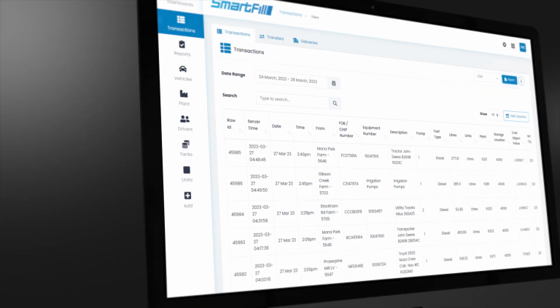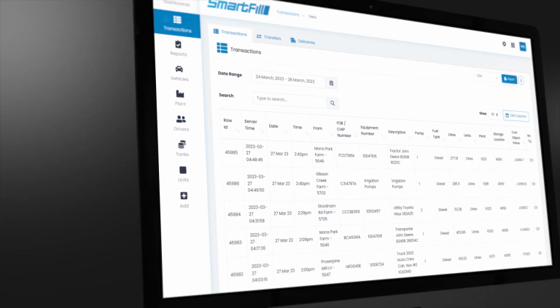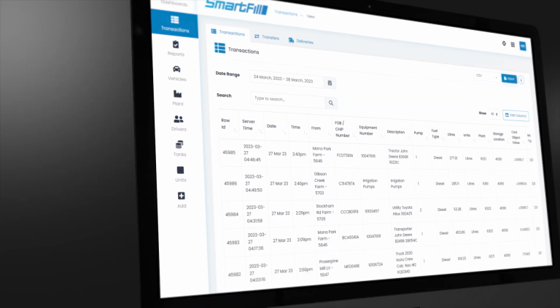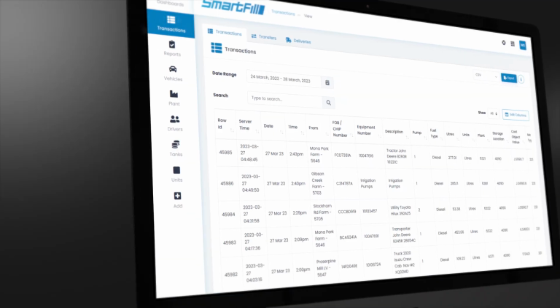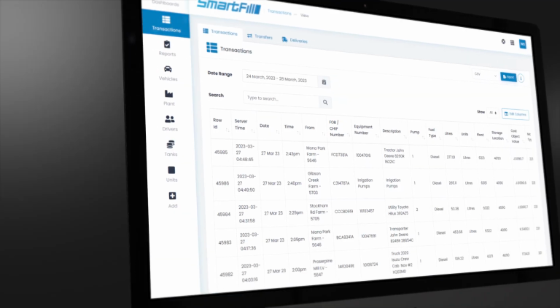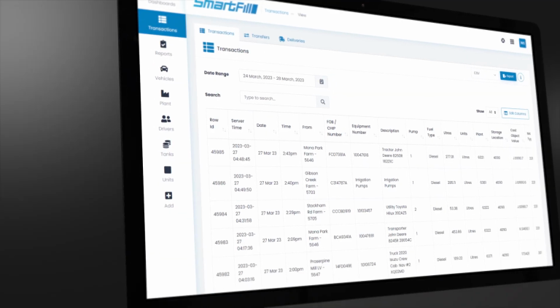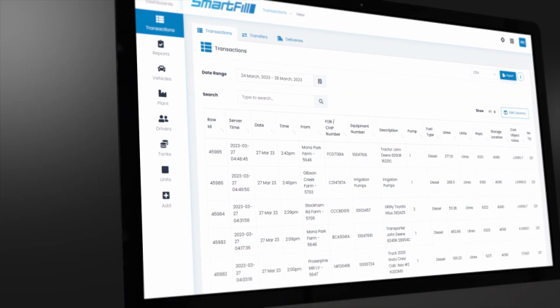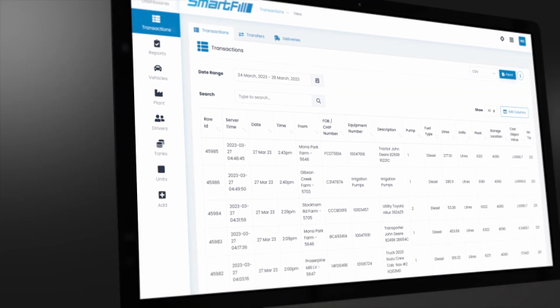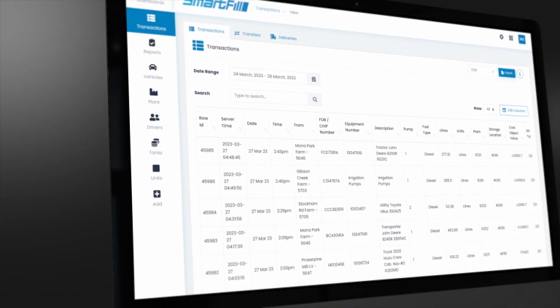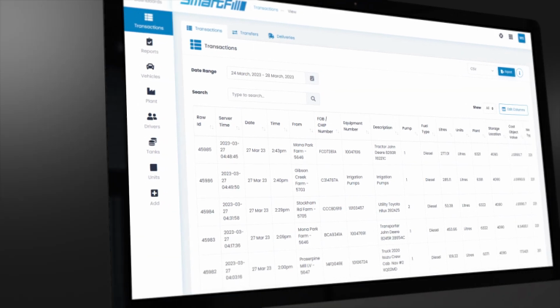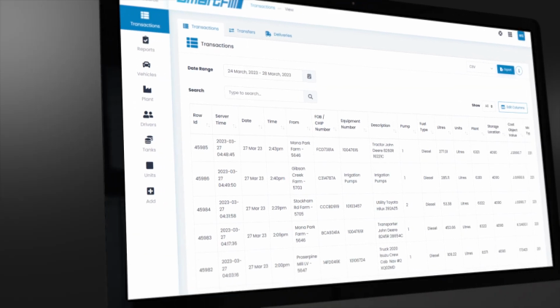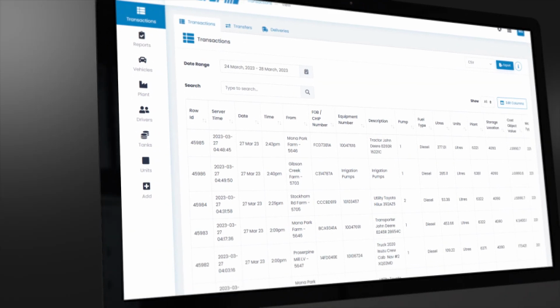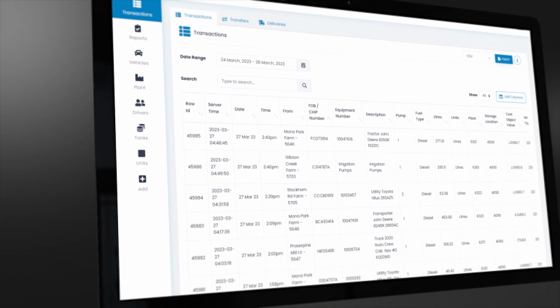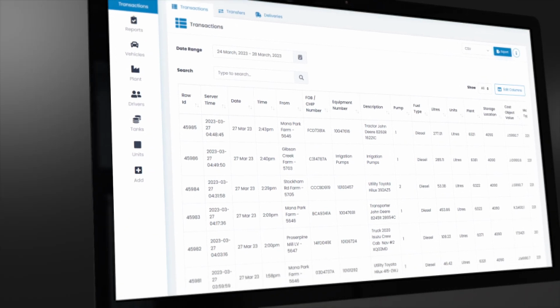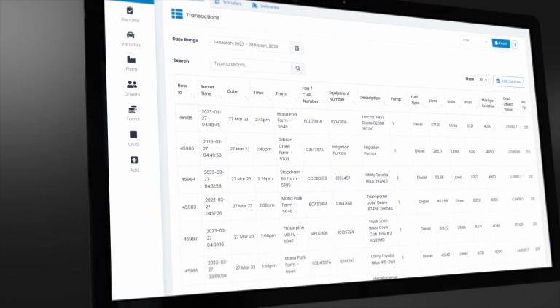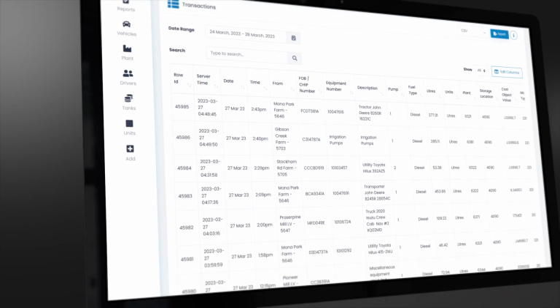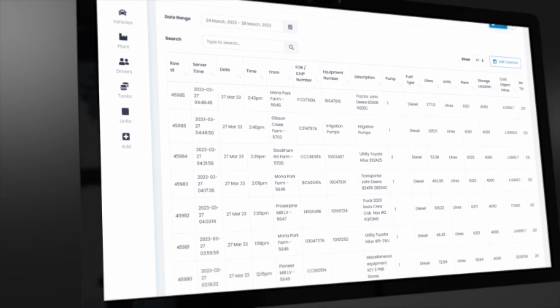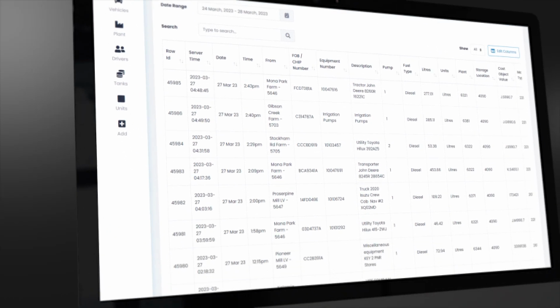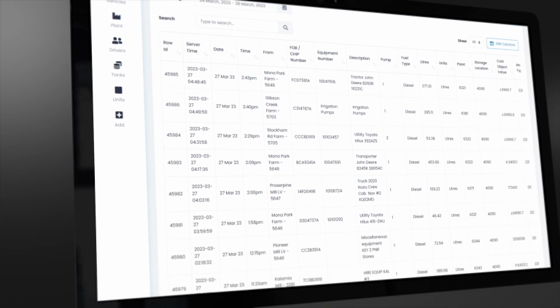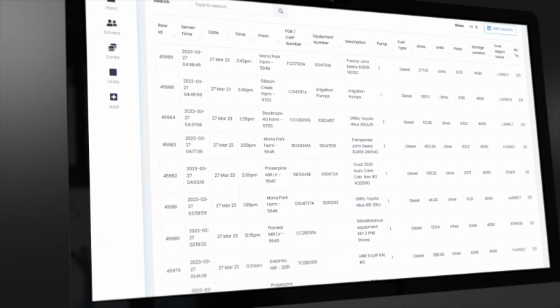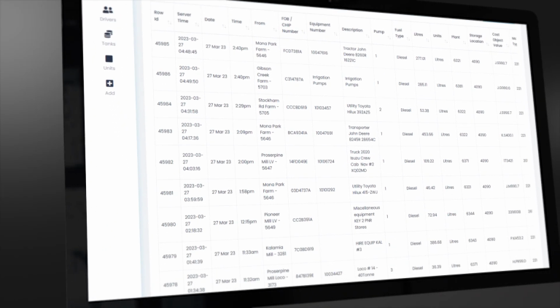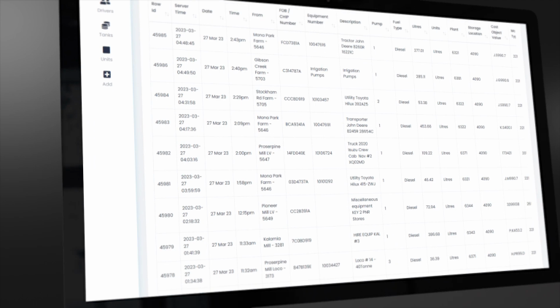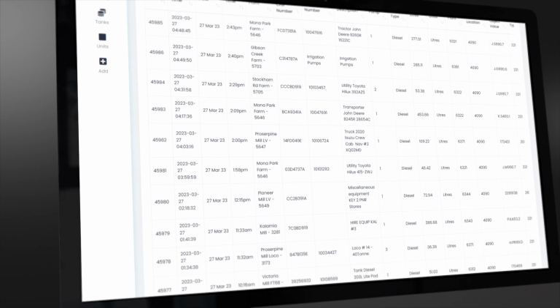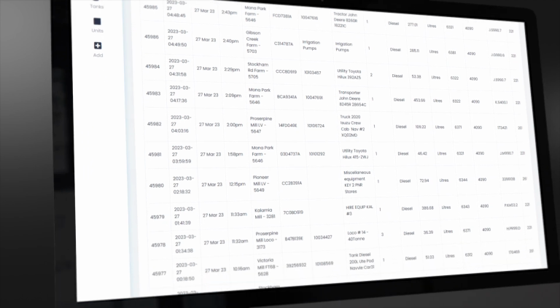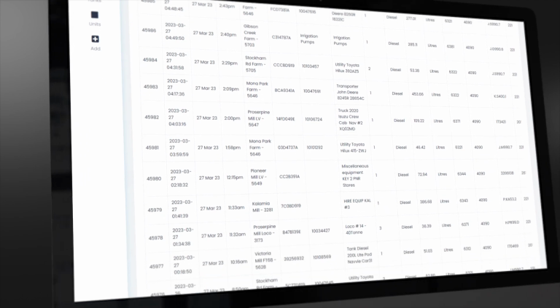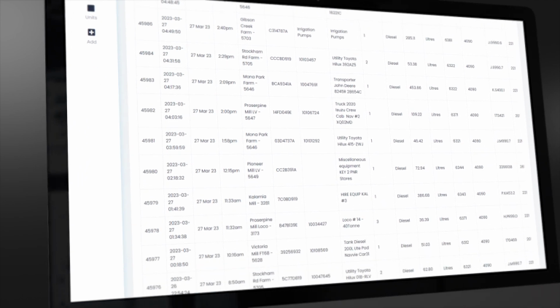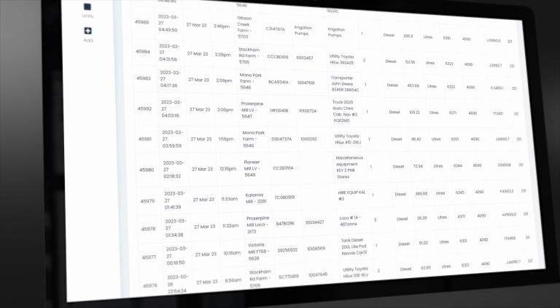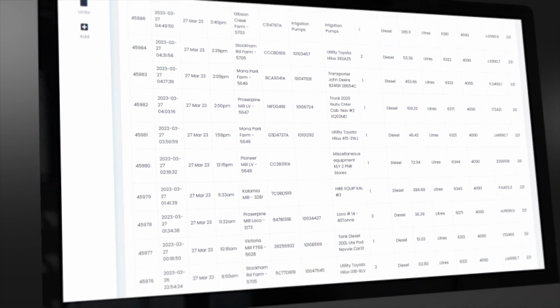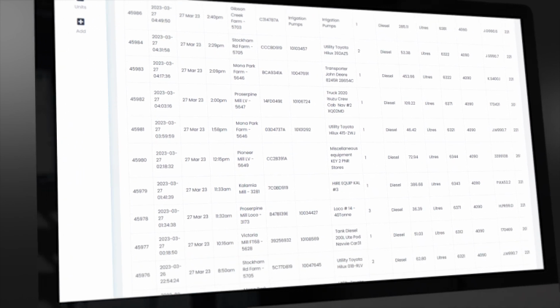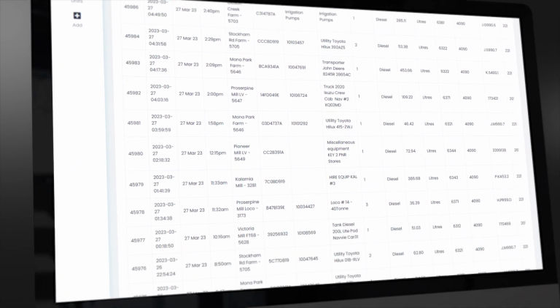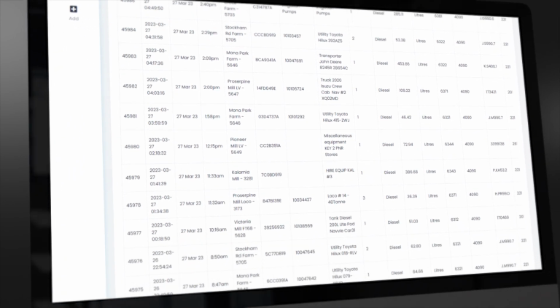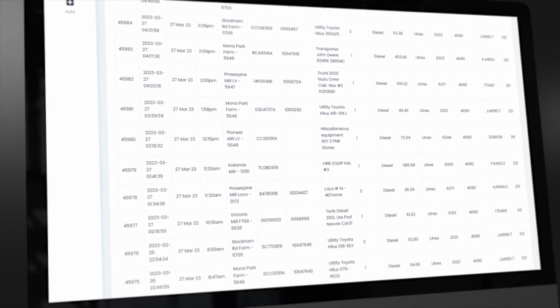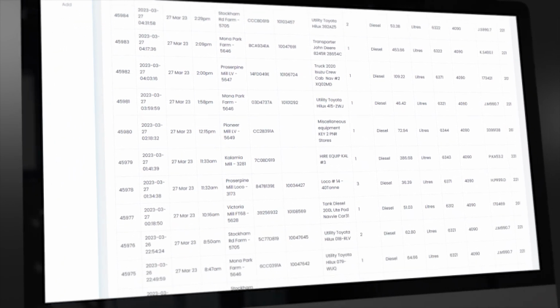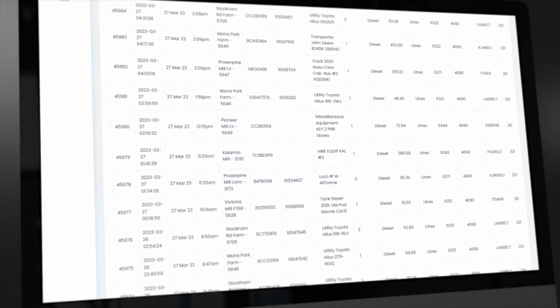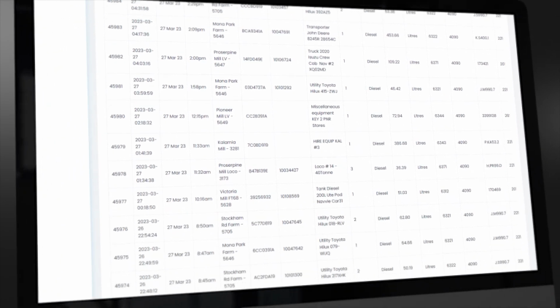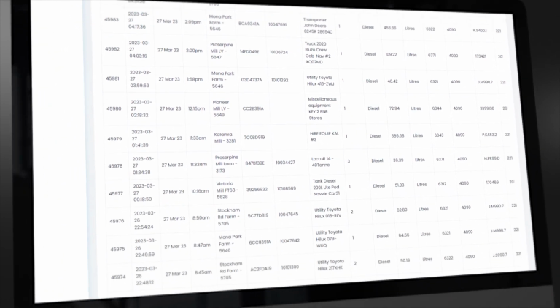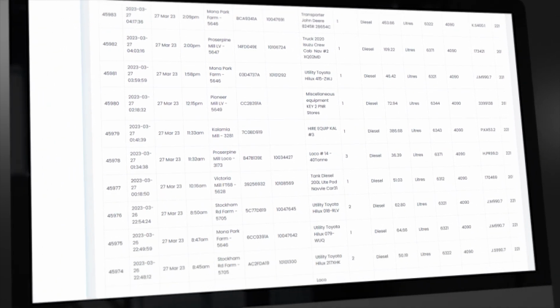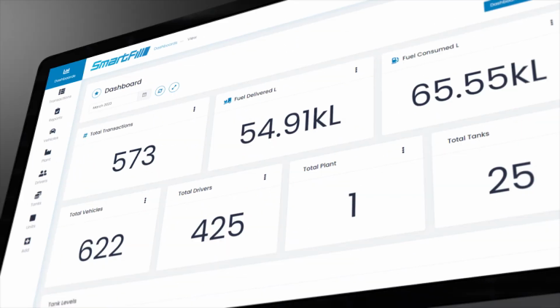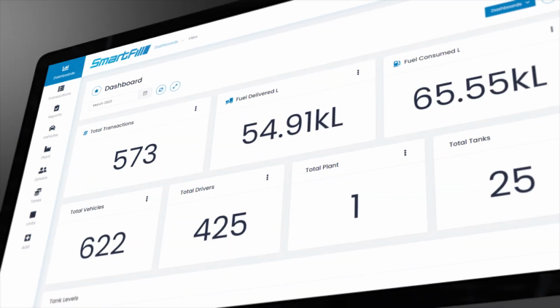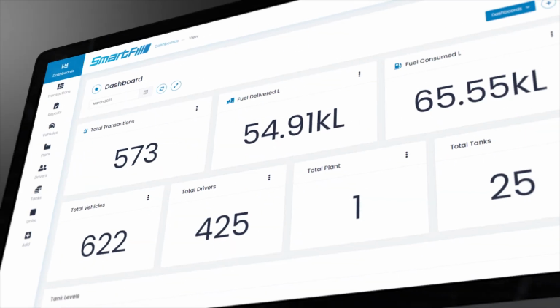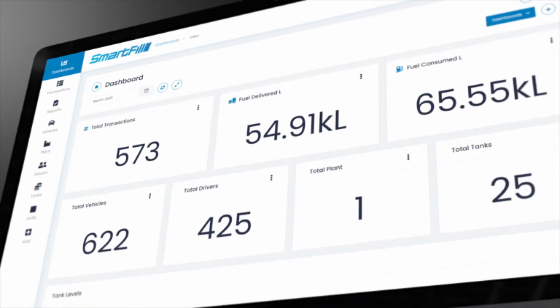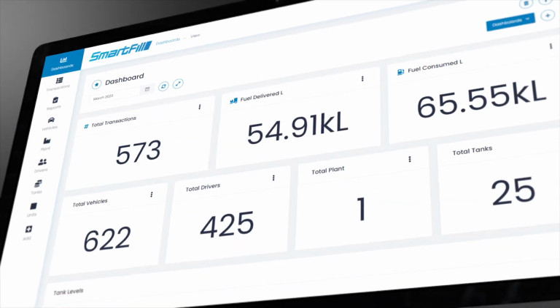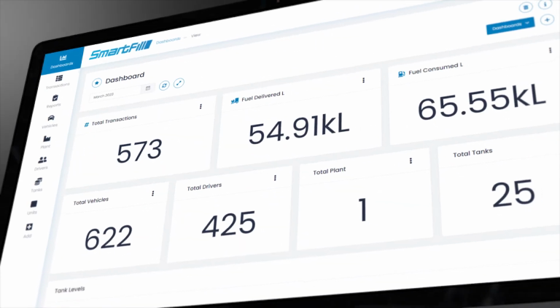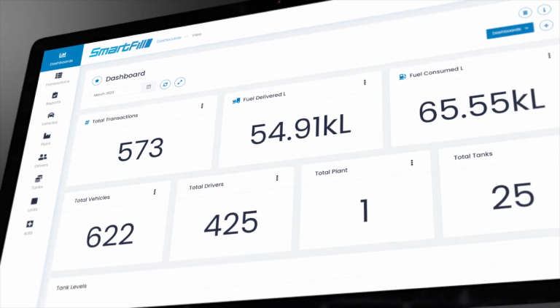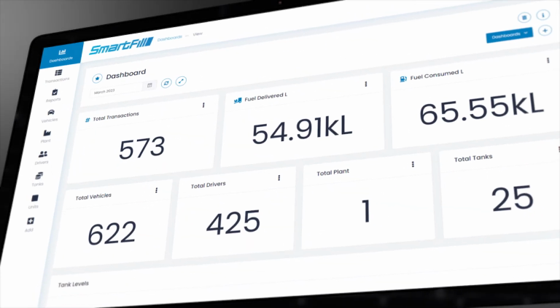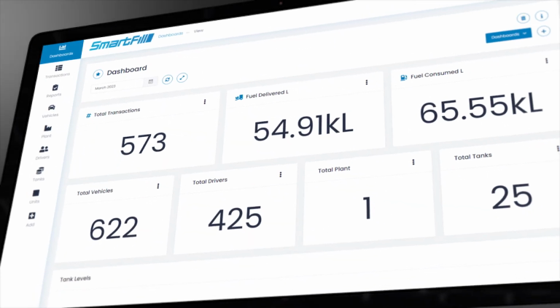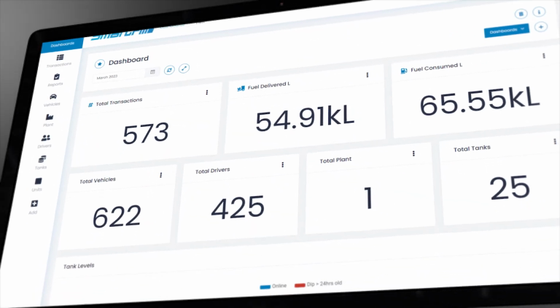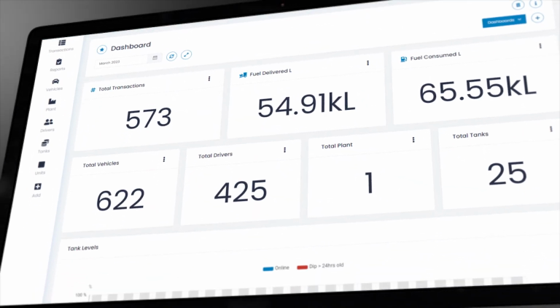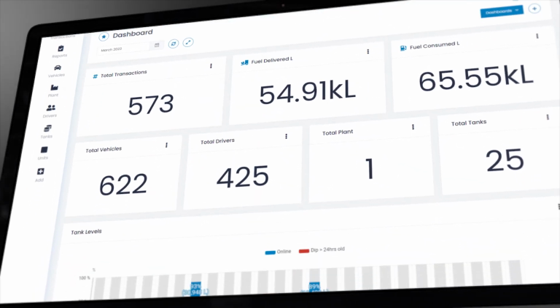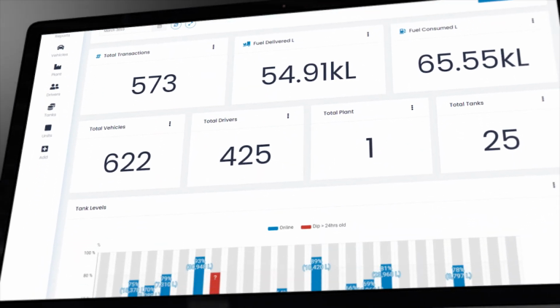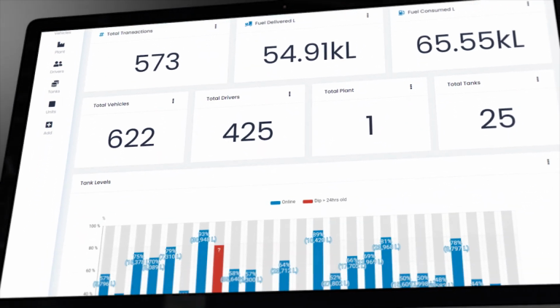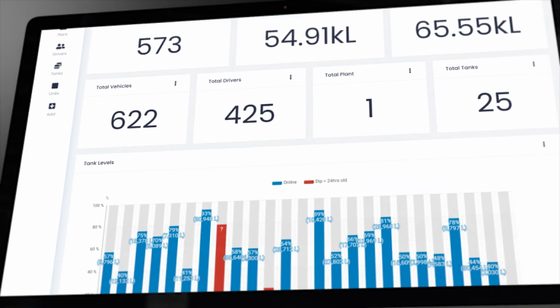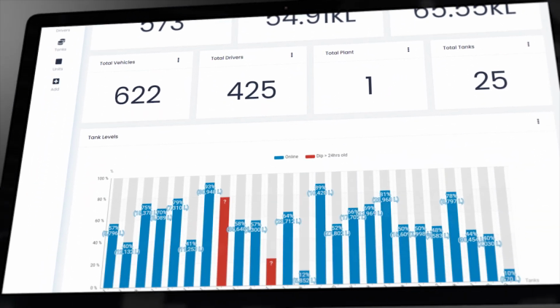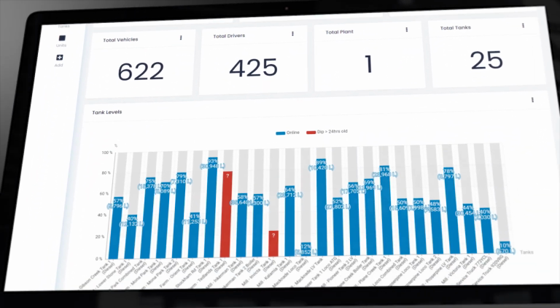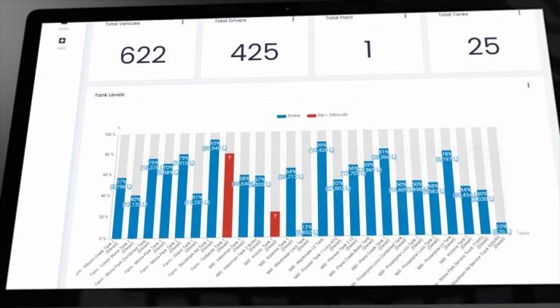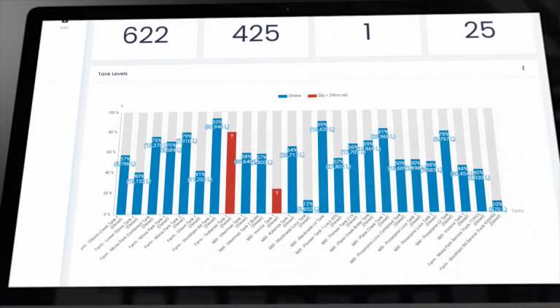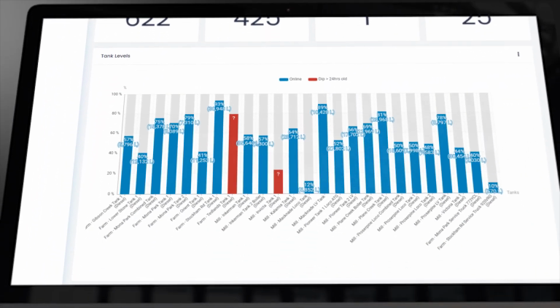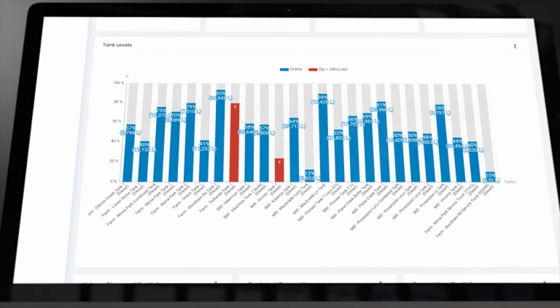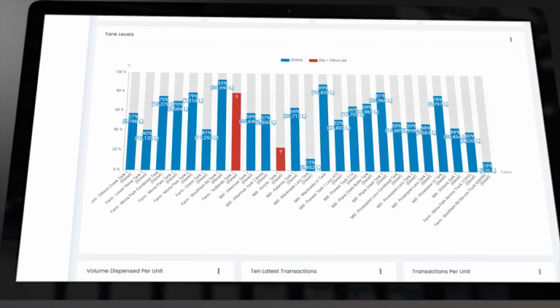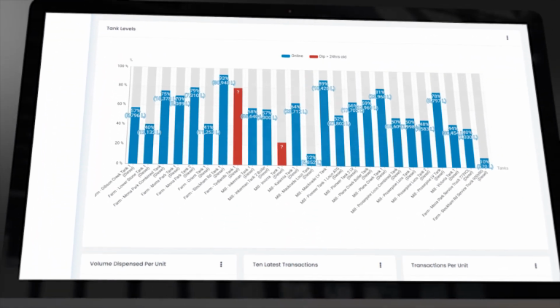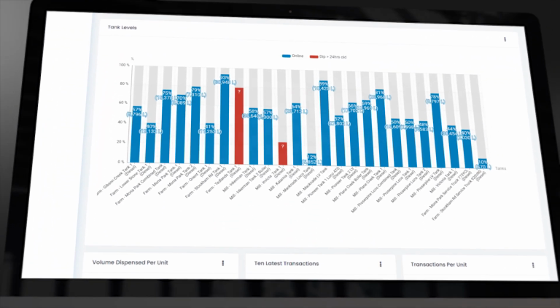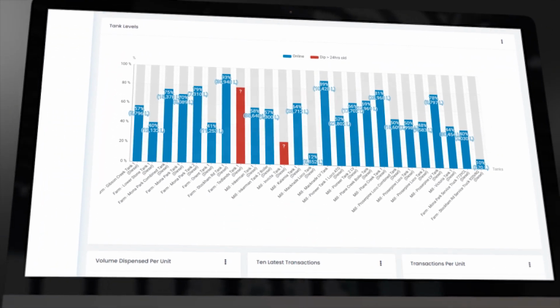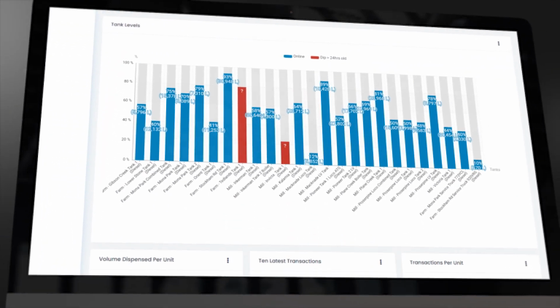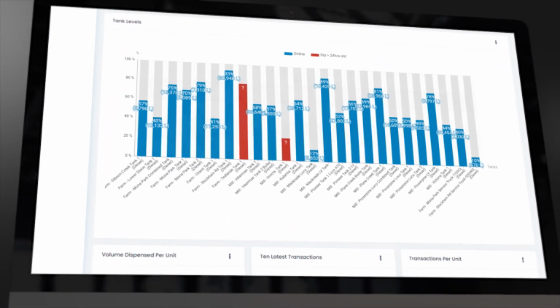After the fuel has been taken, the SmartFuel website will populate with all your transaction data as normal. This means you can easily keep track of your fuel usage.